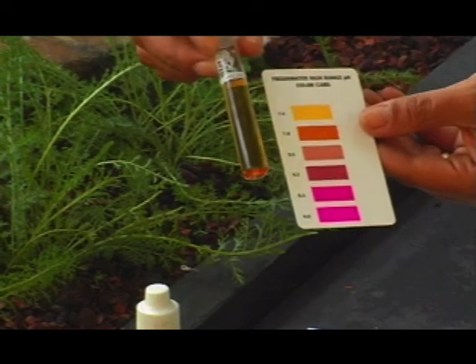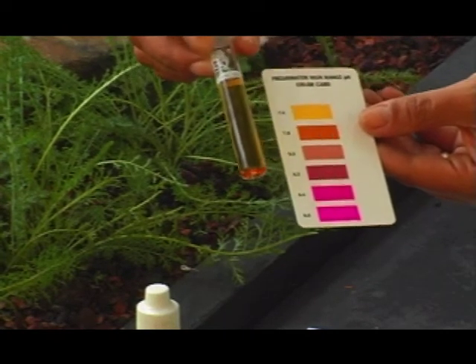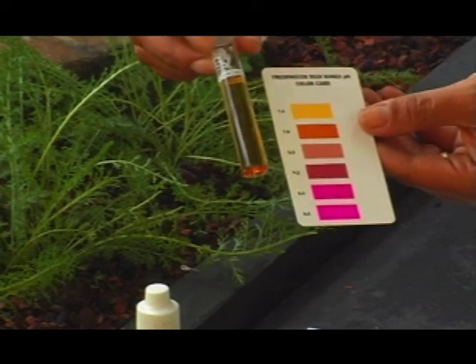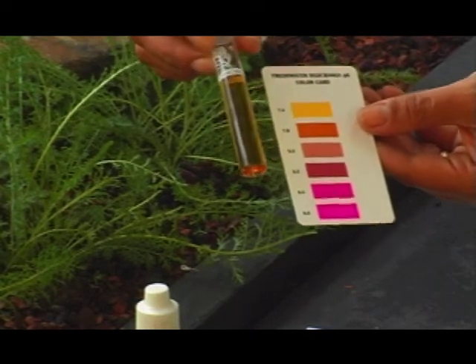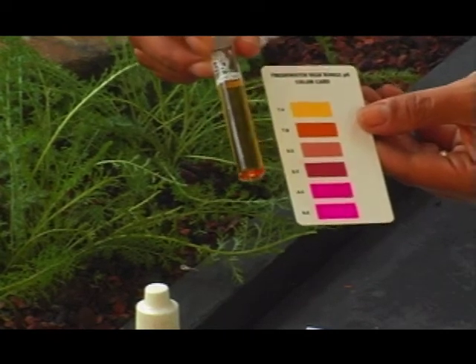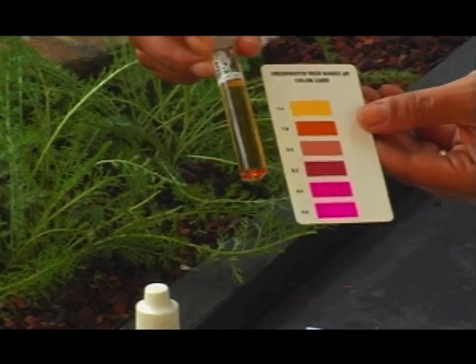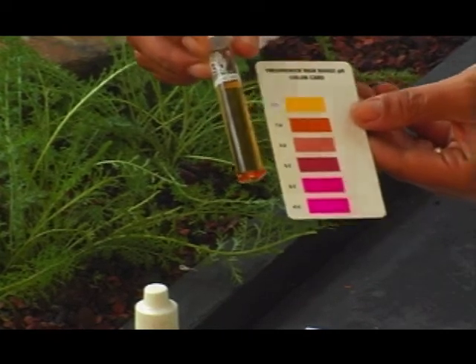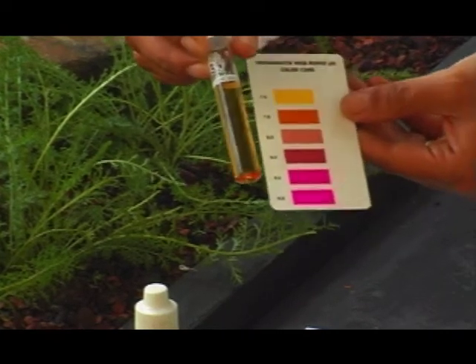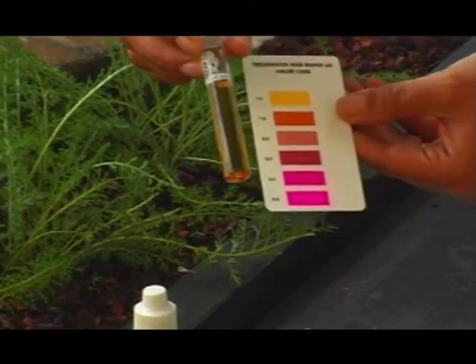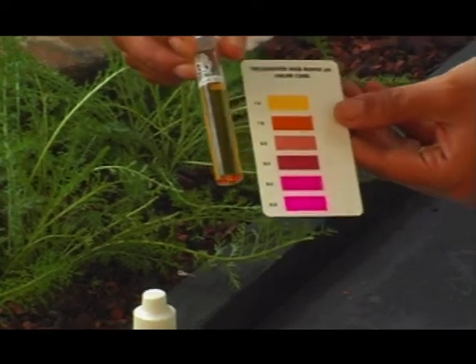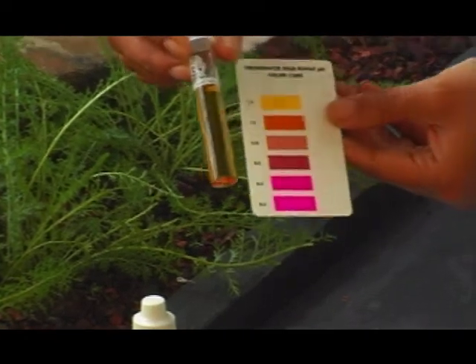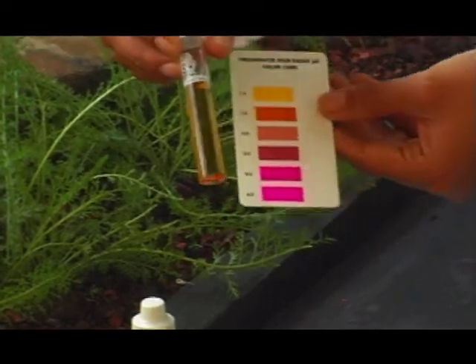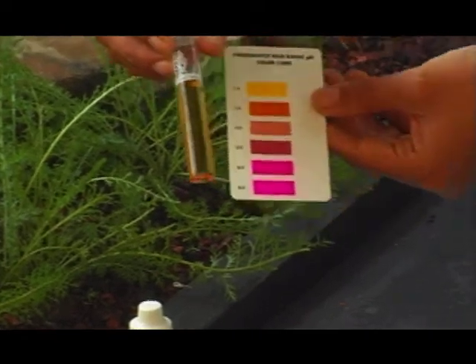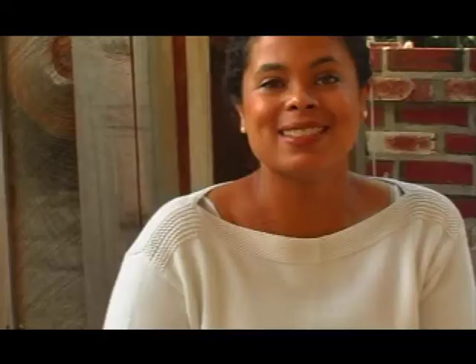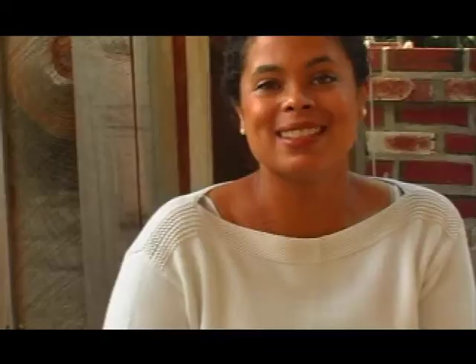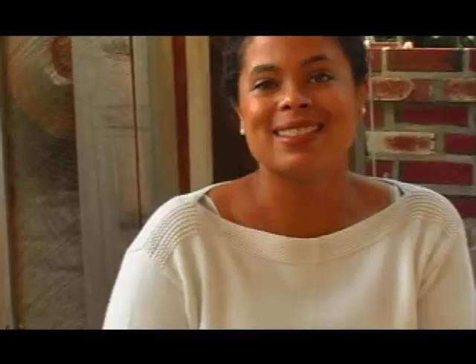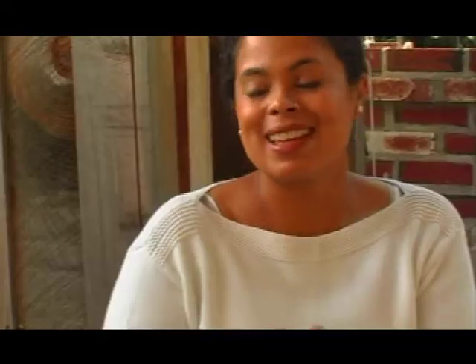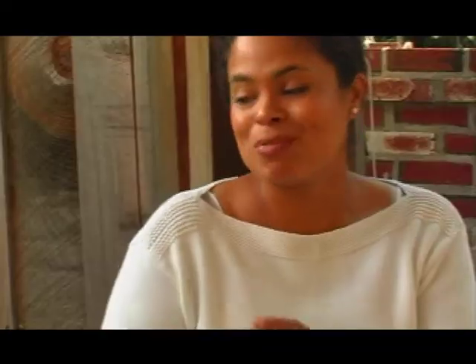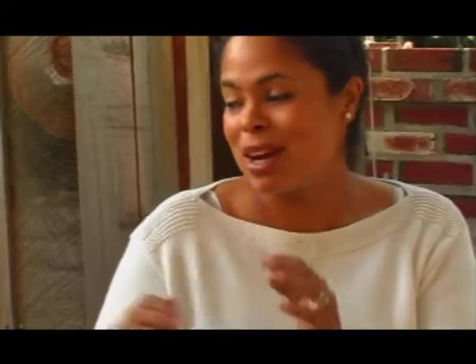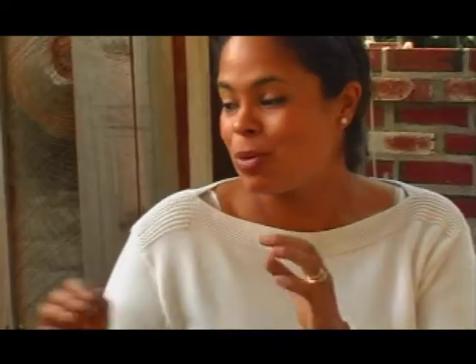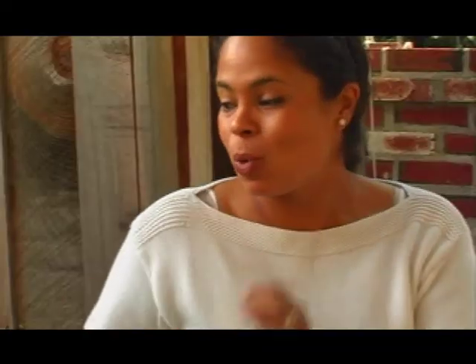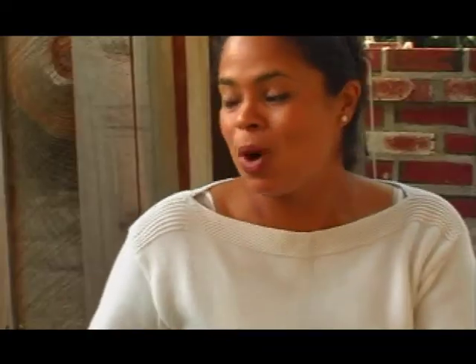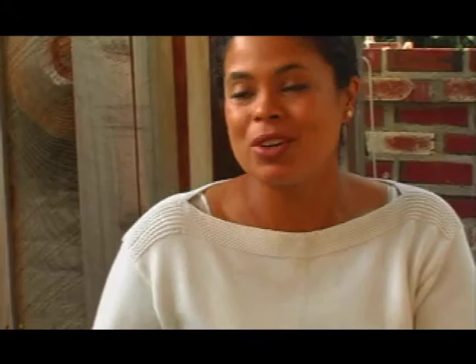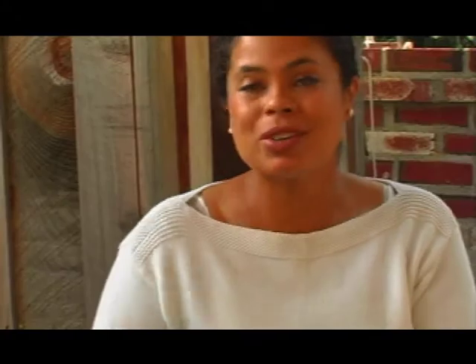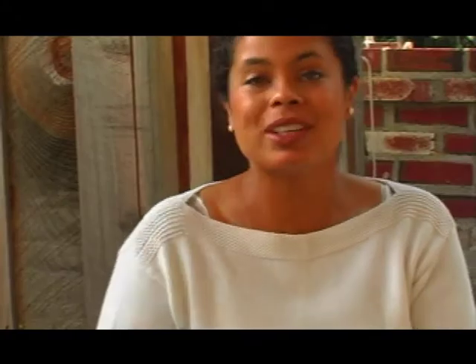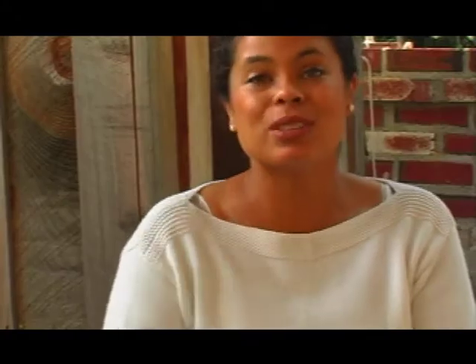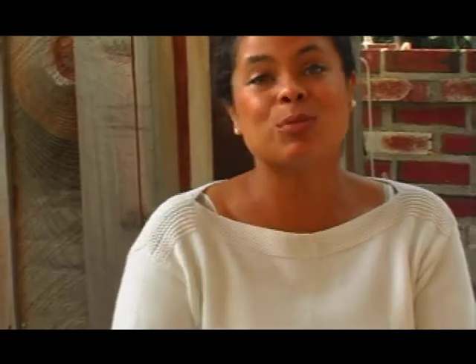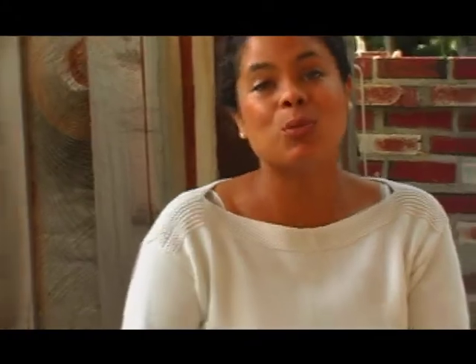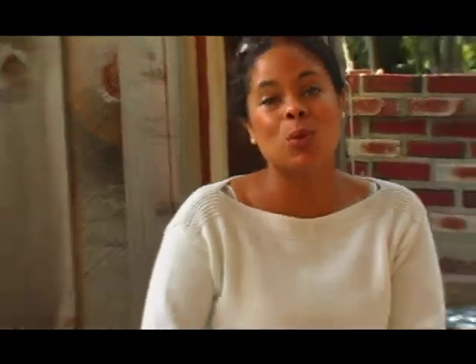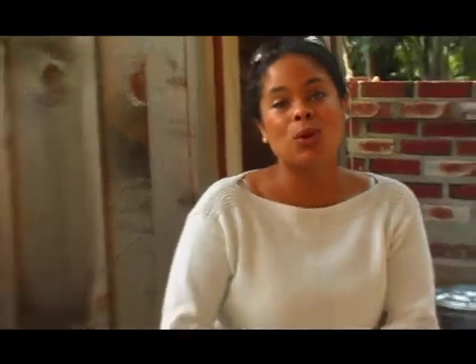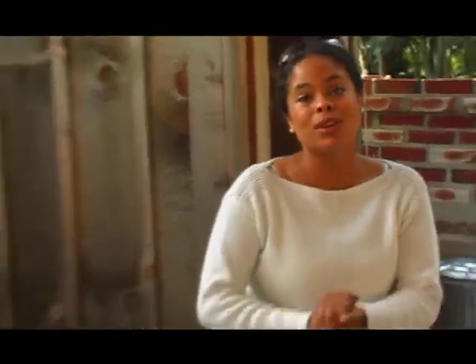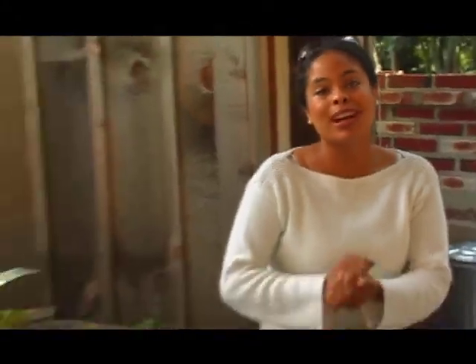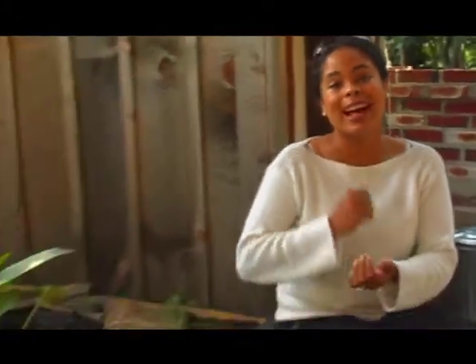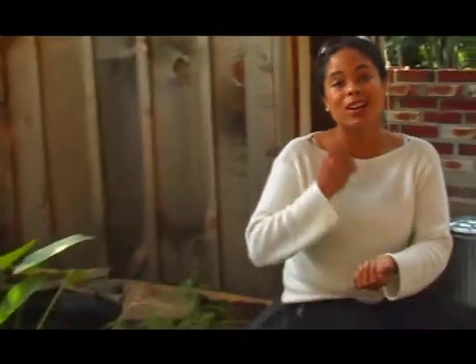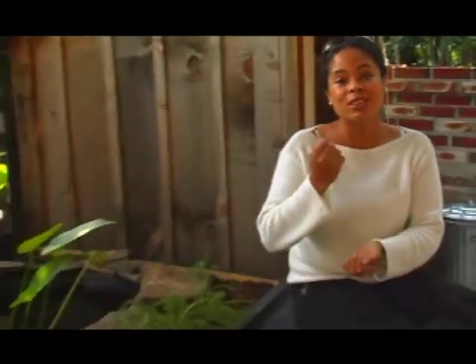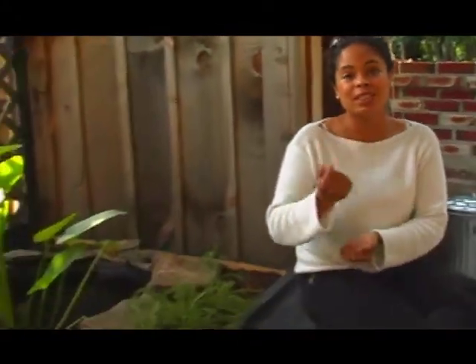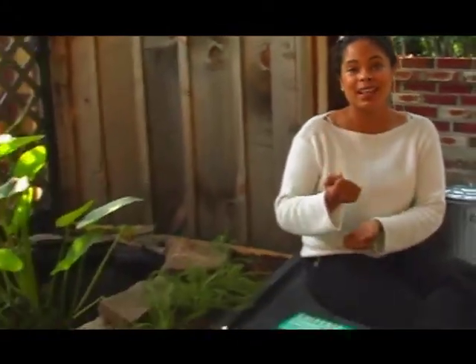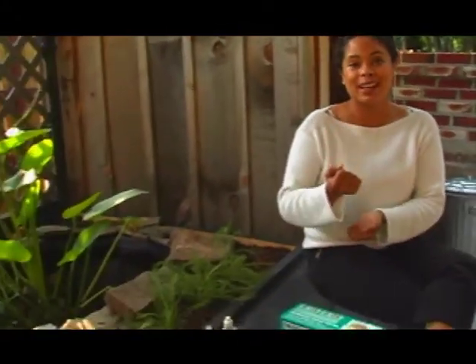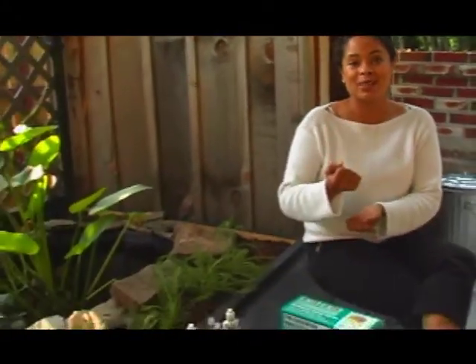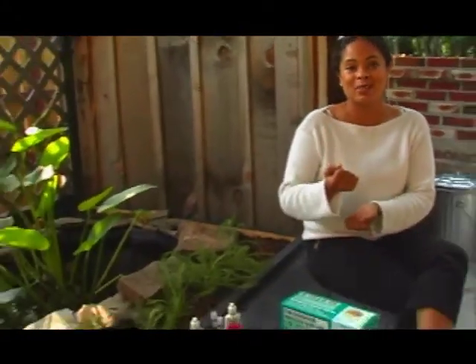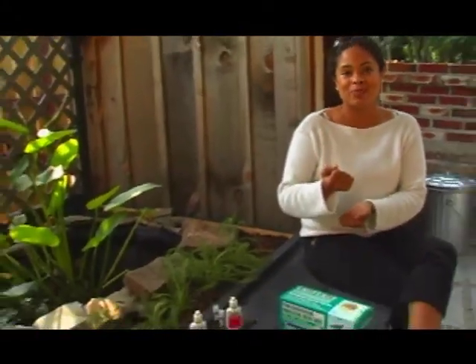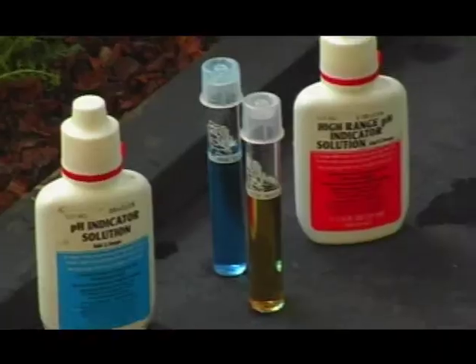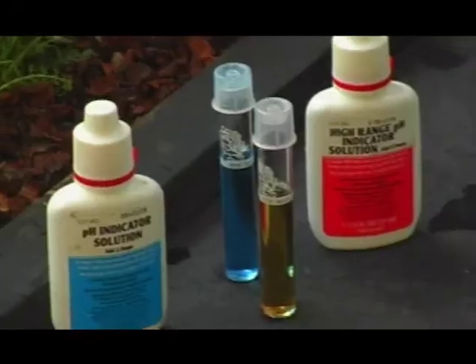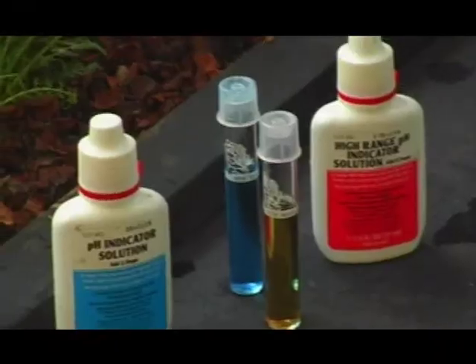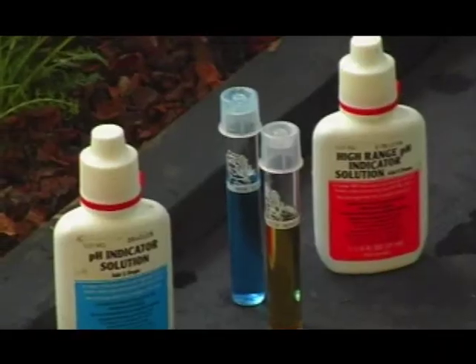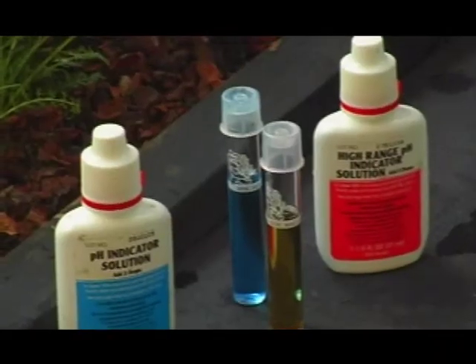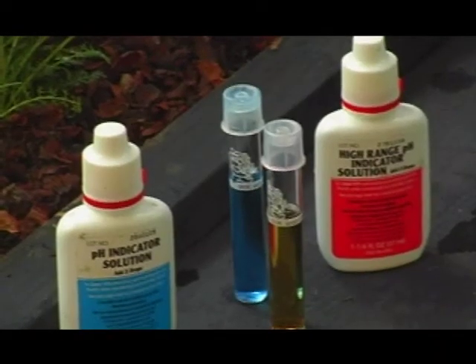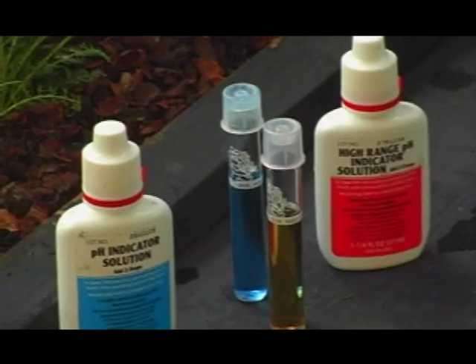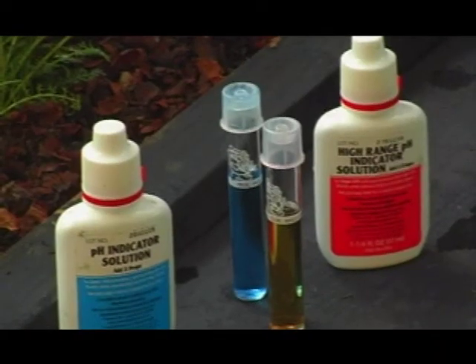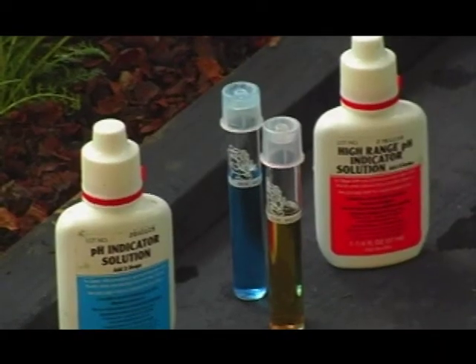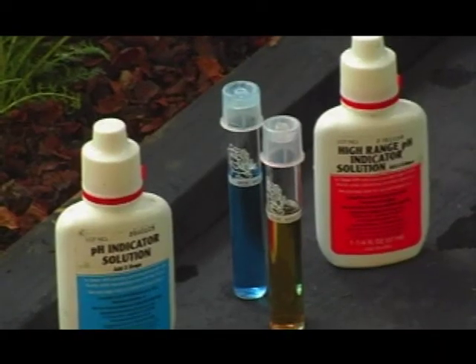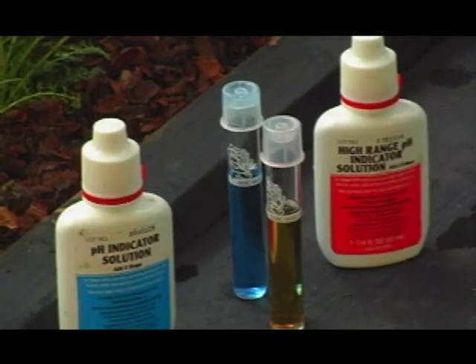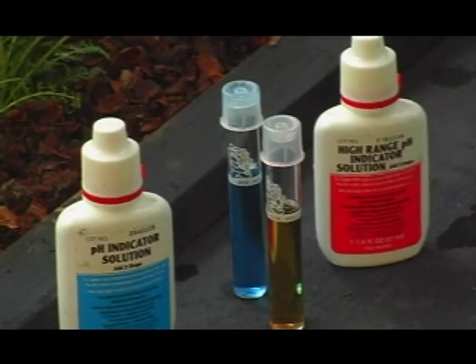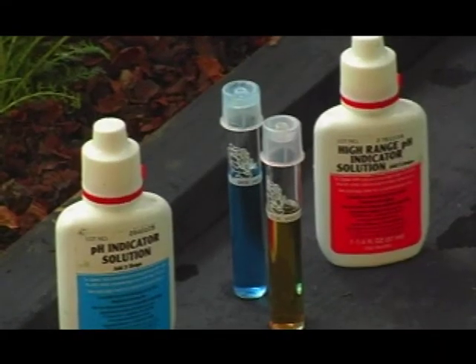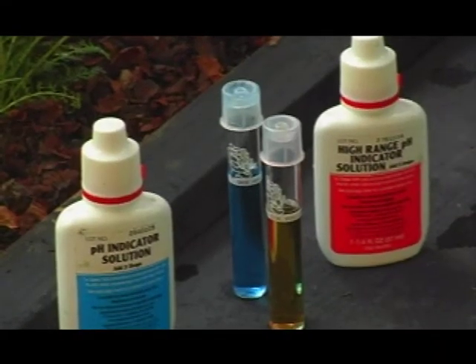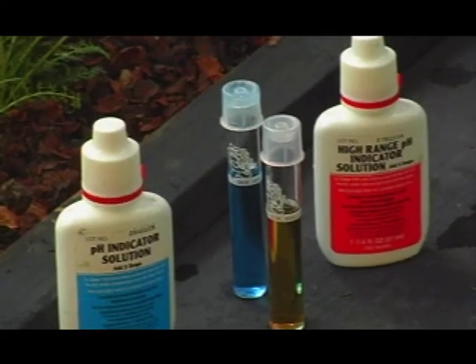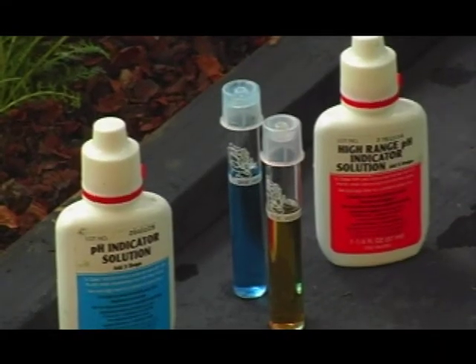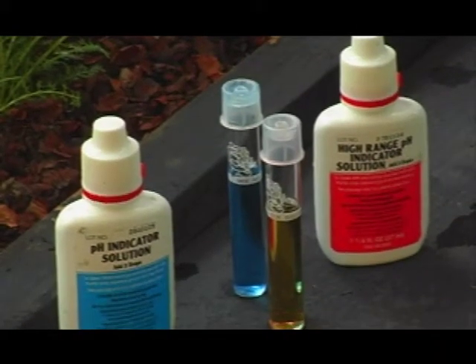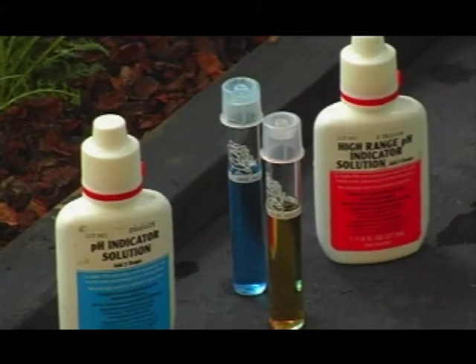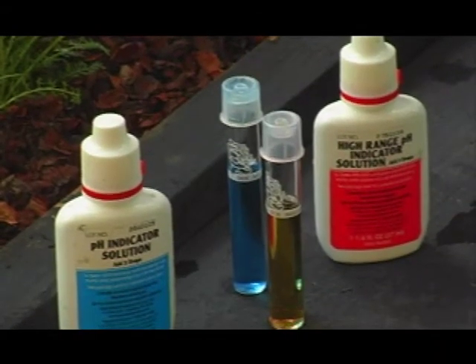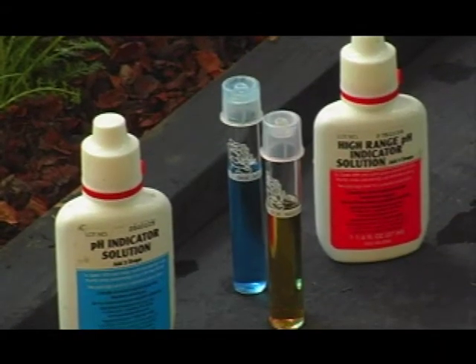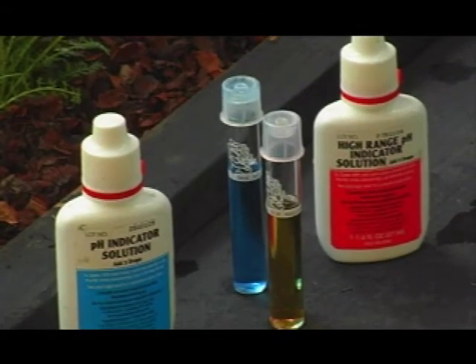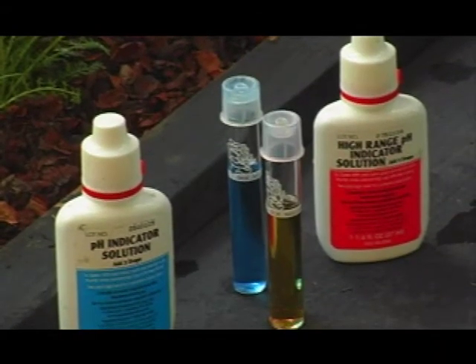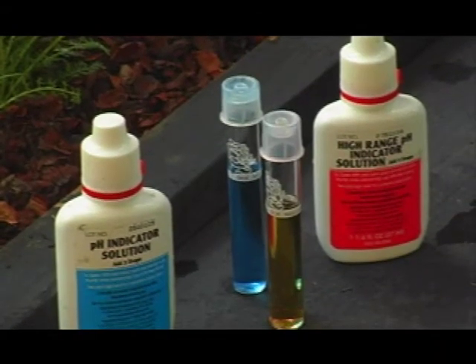What that exactly means is that my water is more alkaline than it is neutral or acidic.